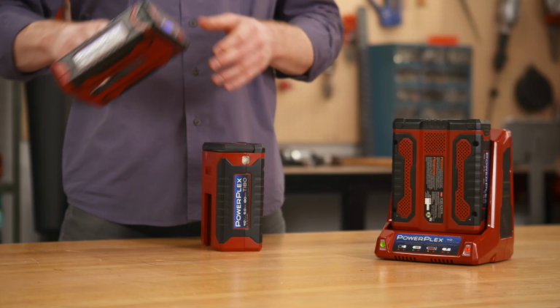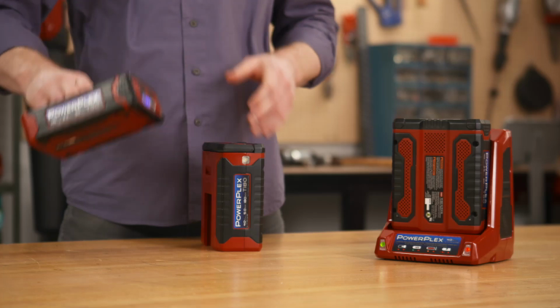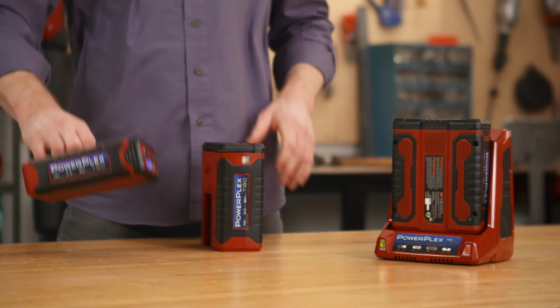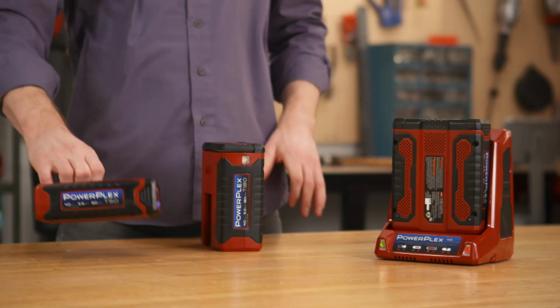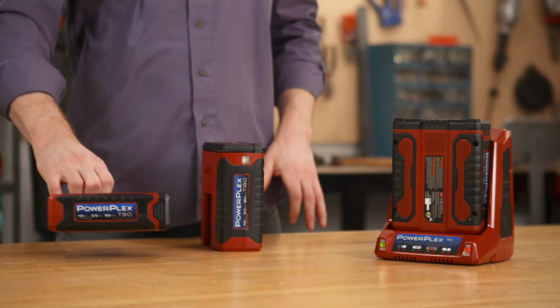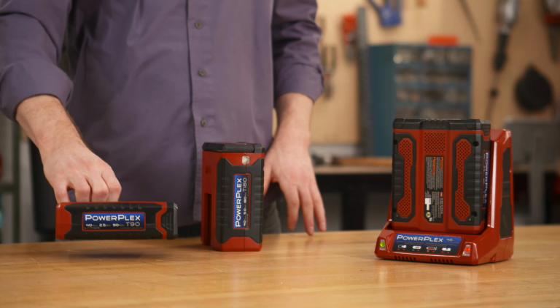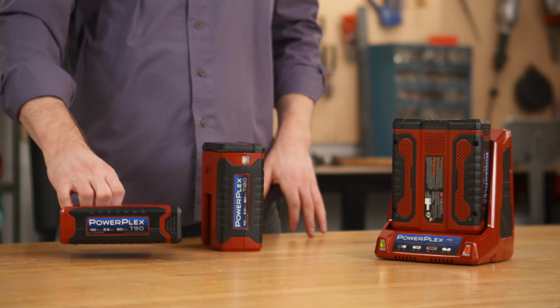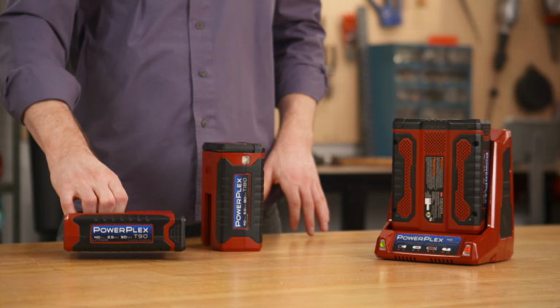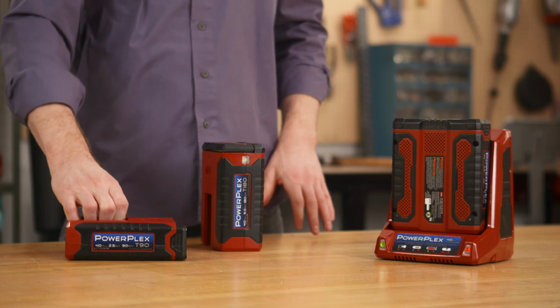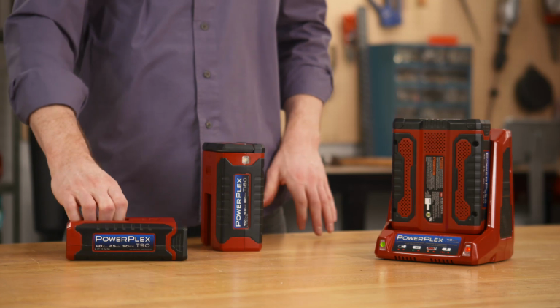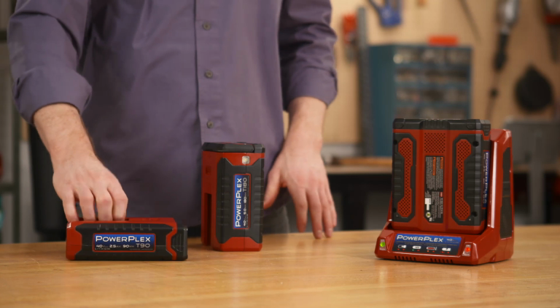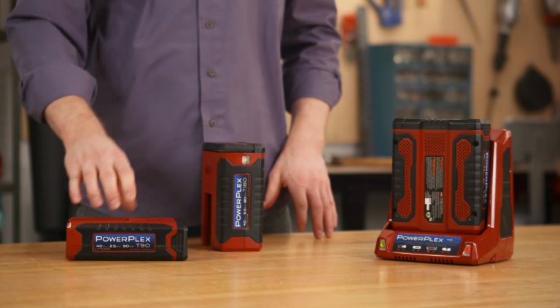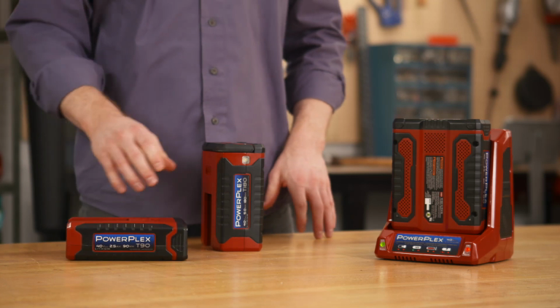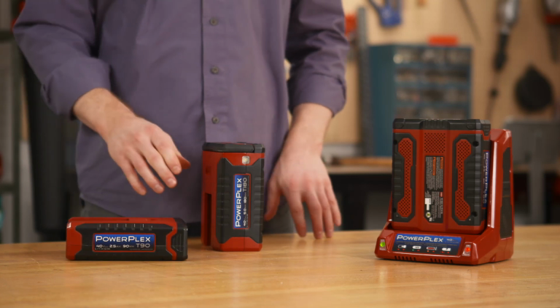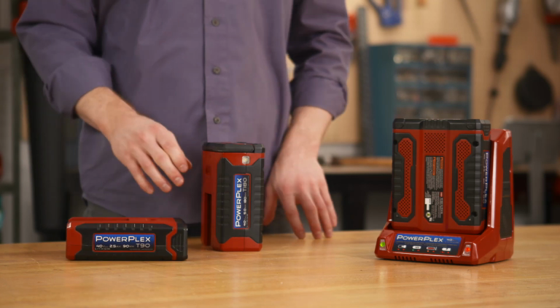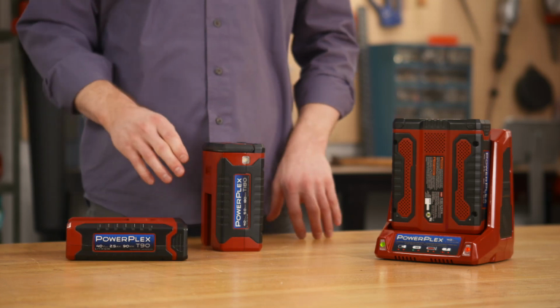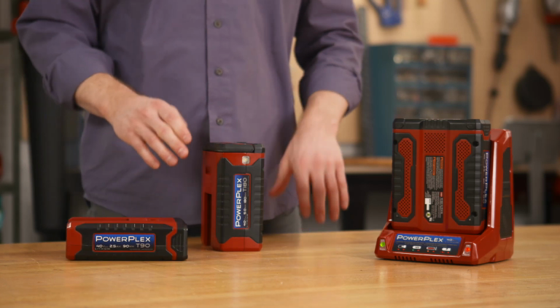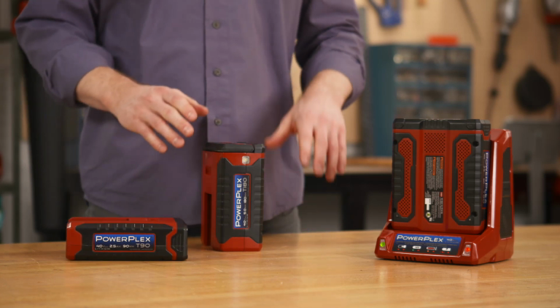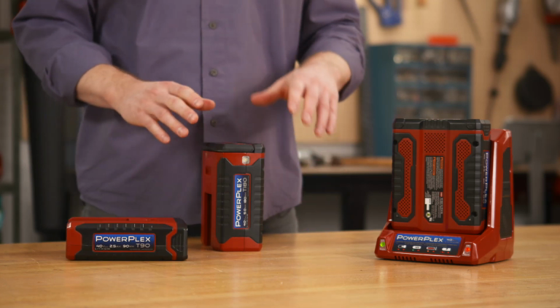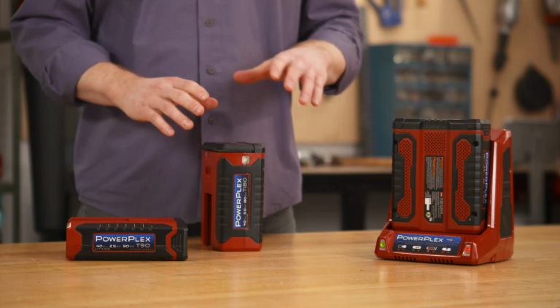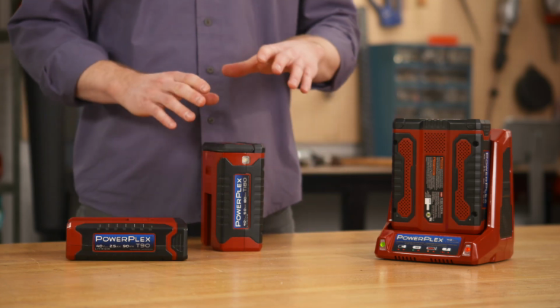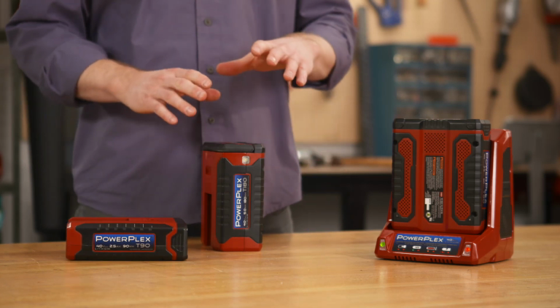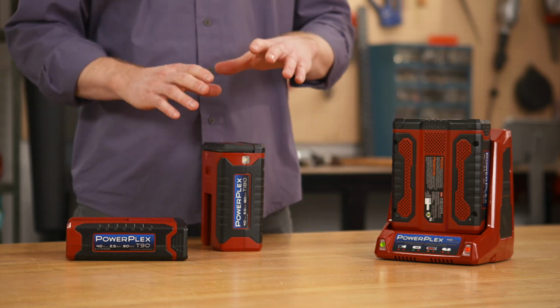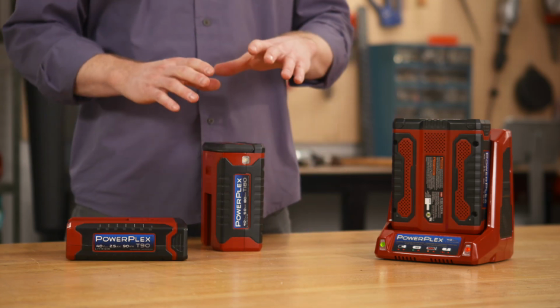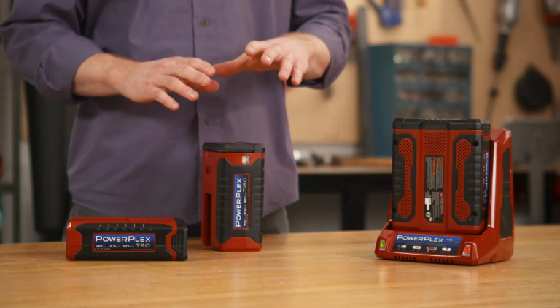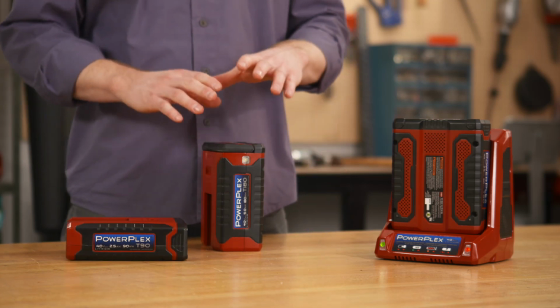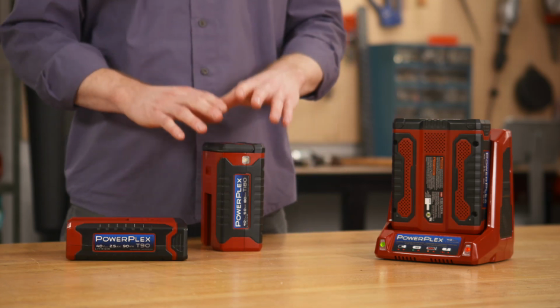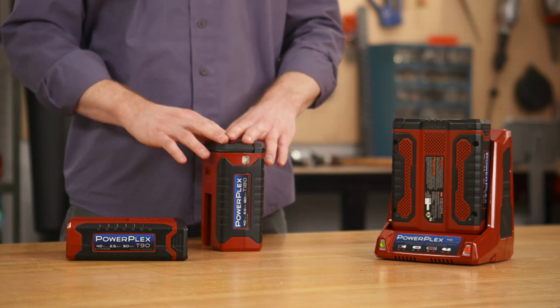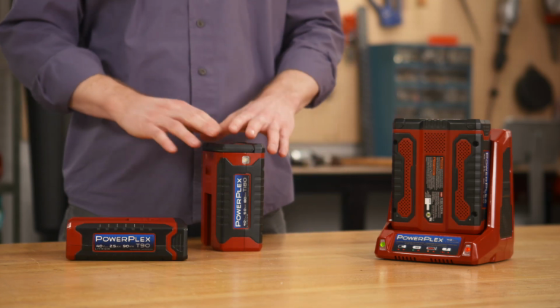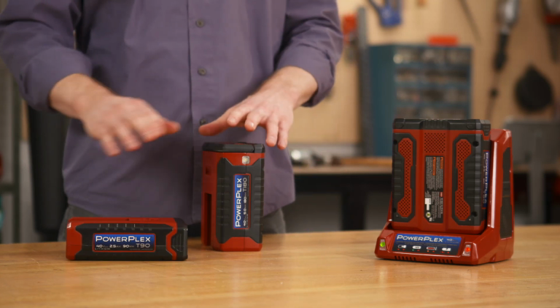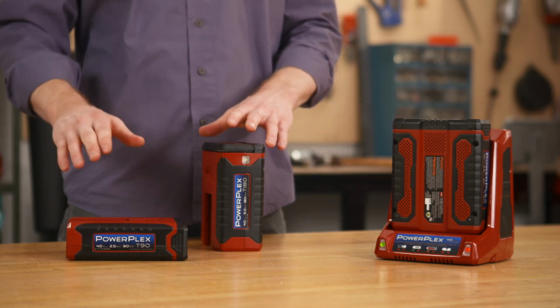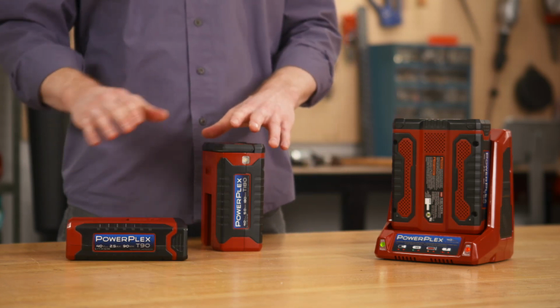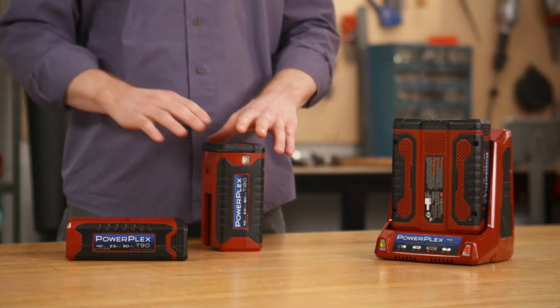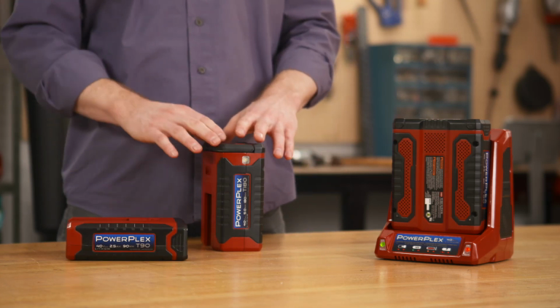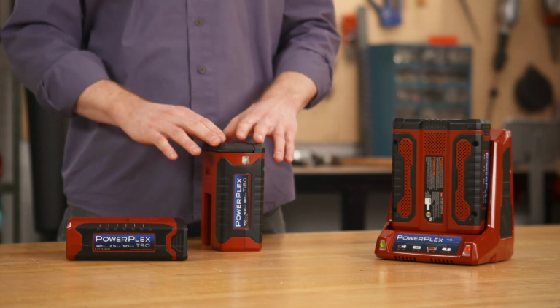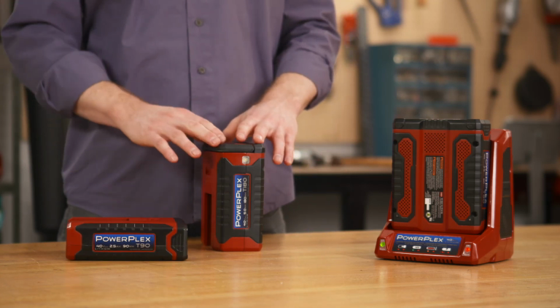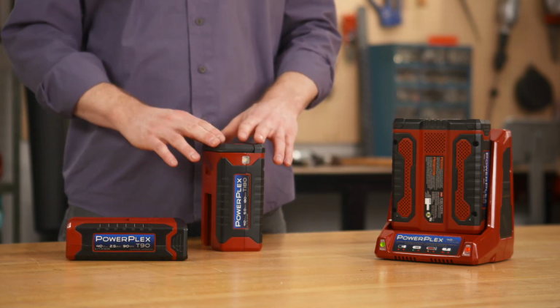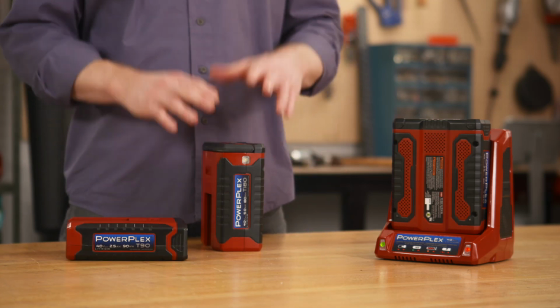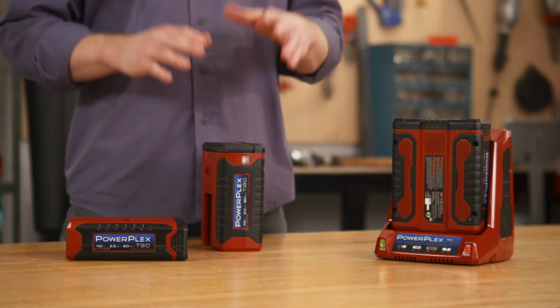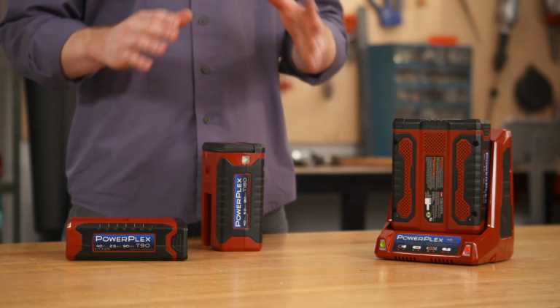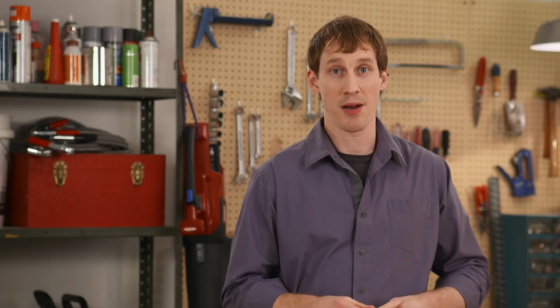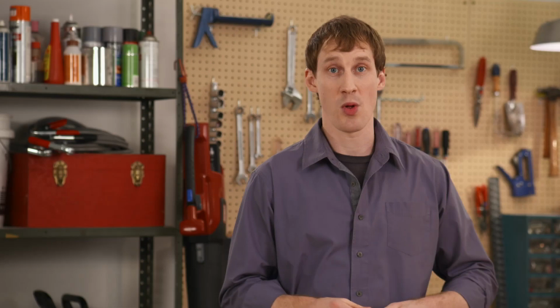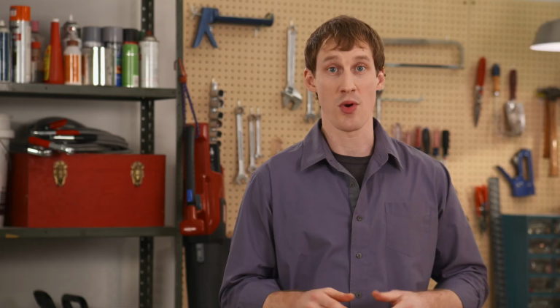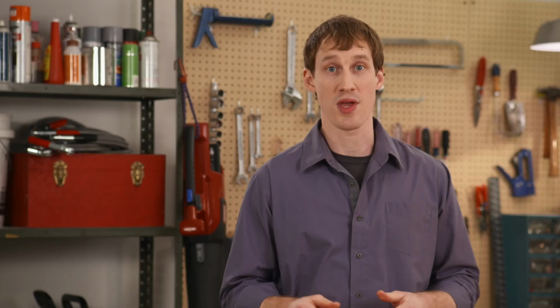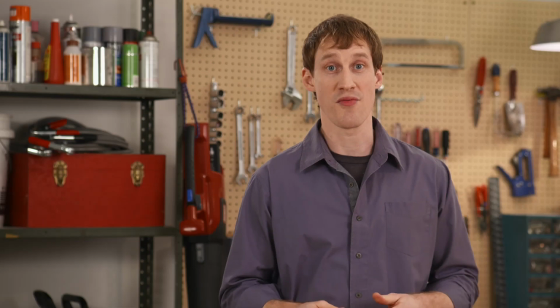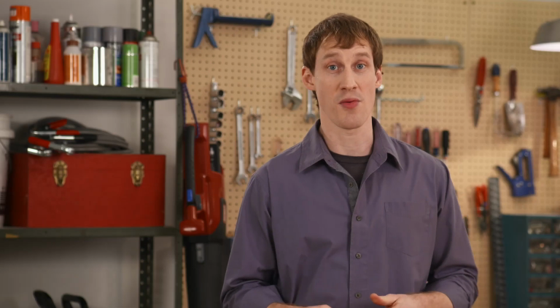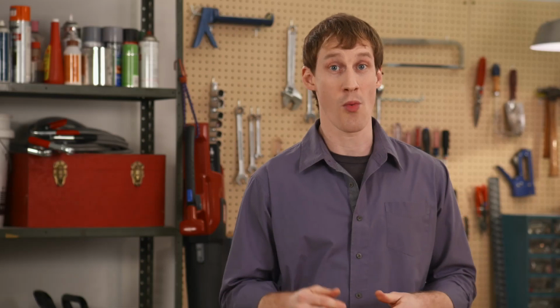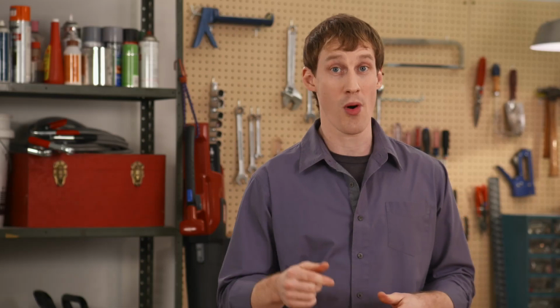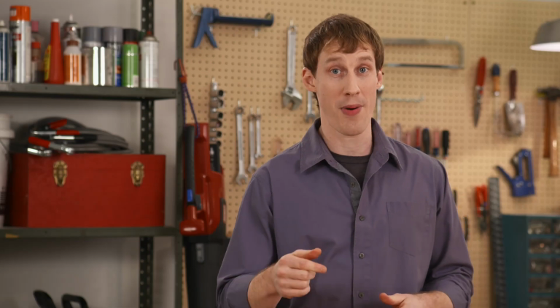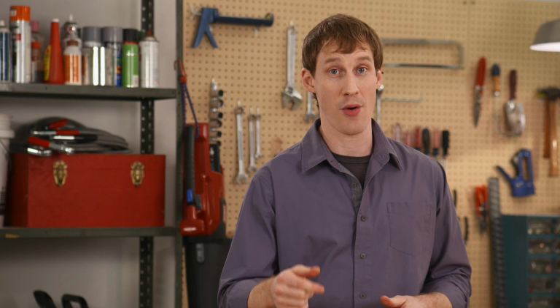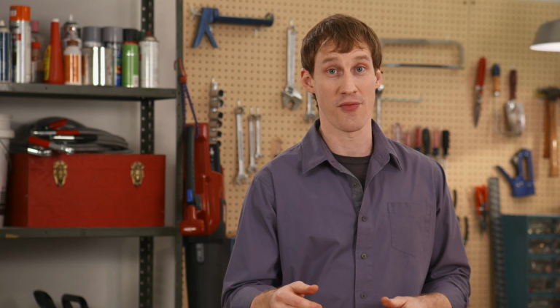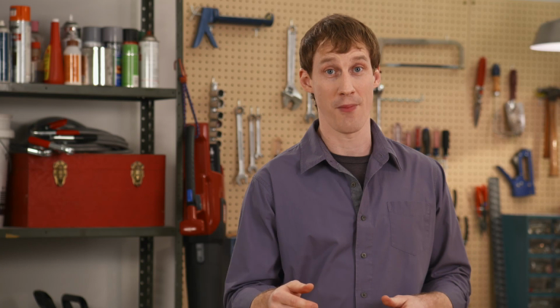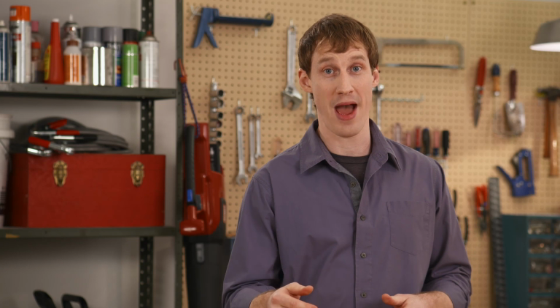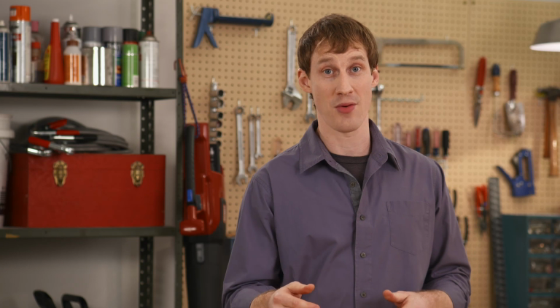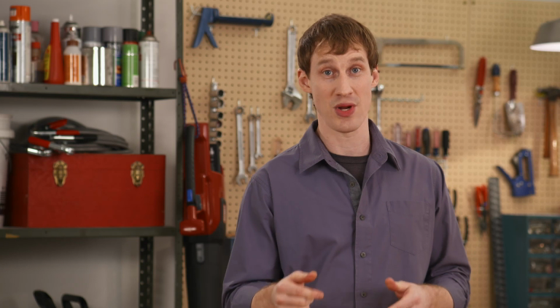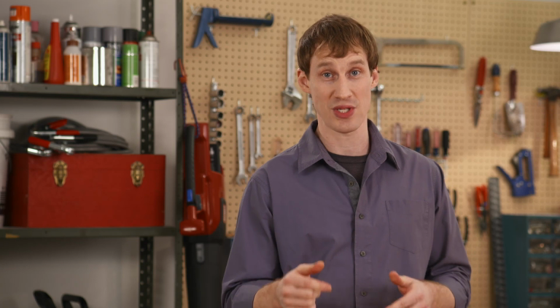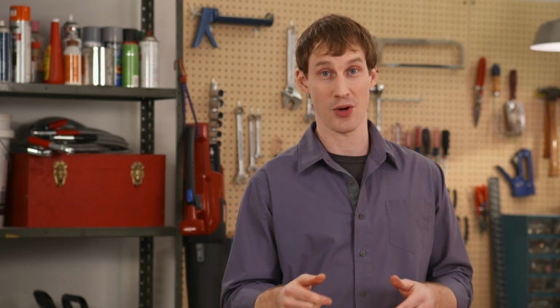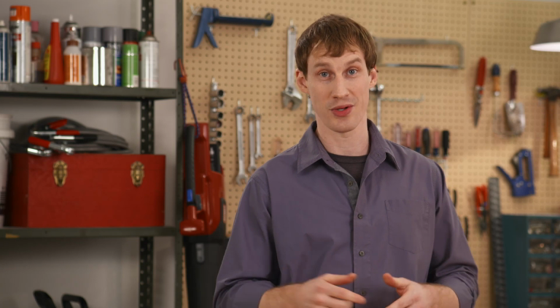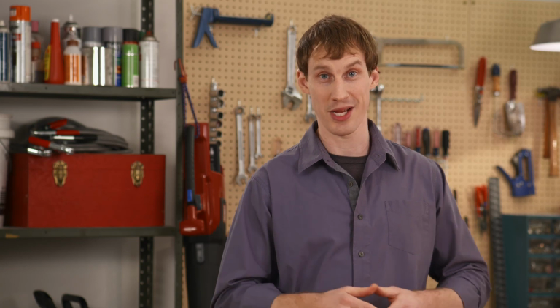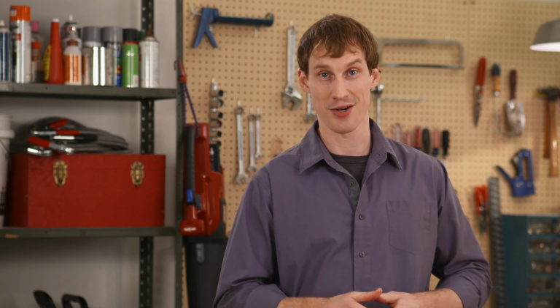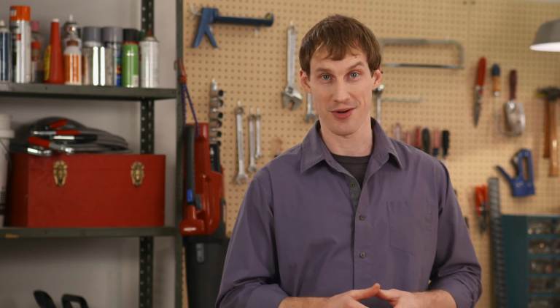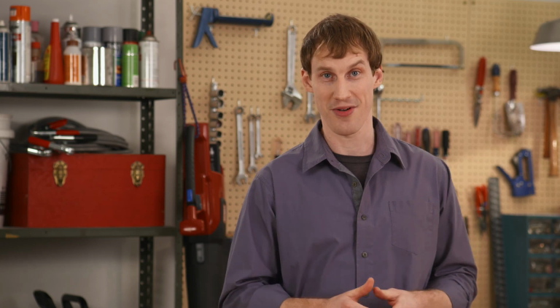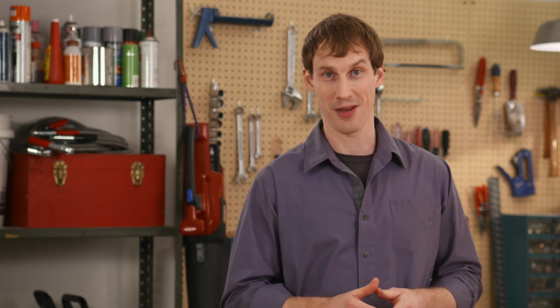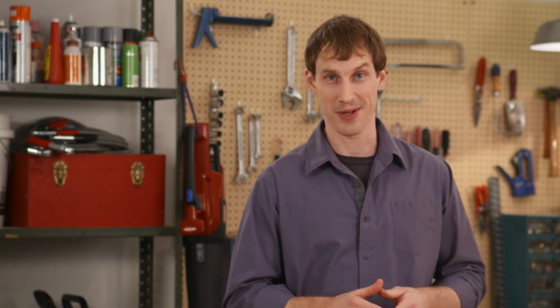The good news is, the Toro PowerPlex tools were designed to take either battery and are compatible with even more powerful batteries currently under development.